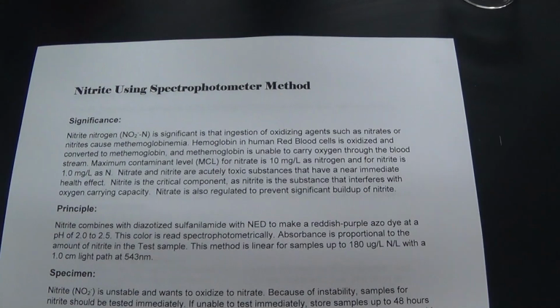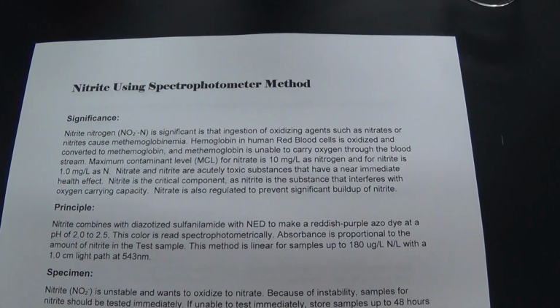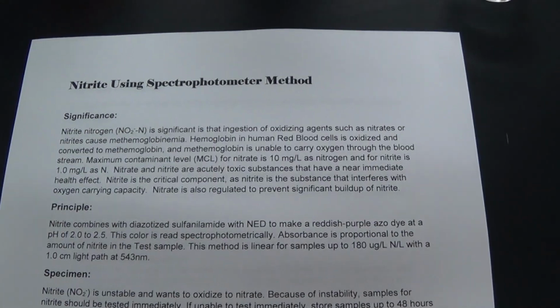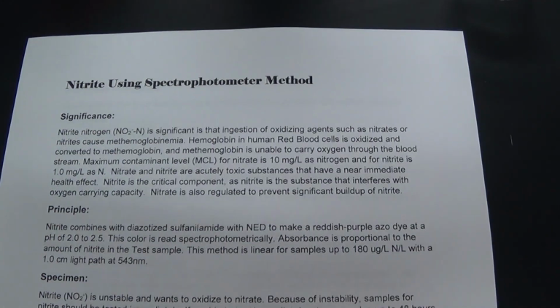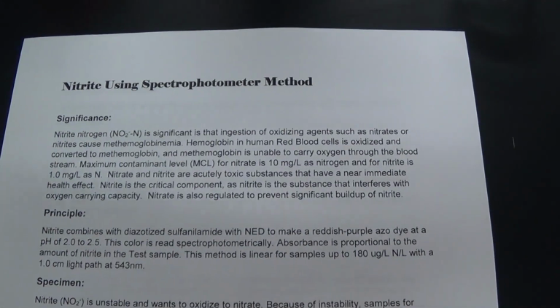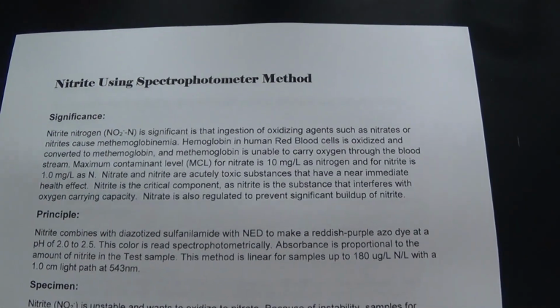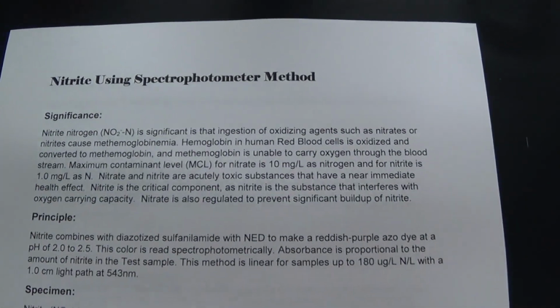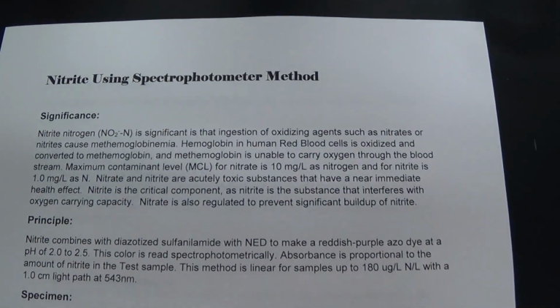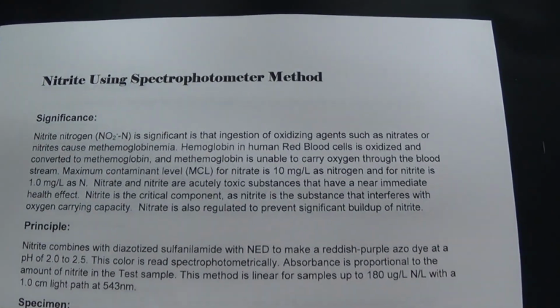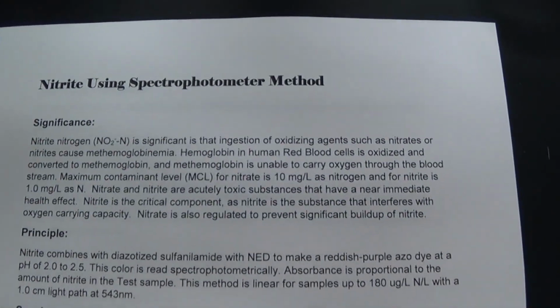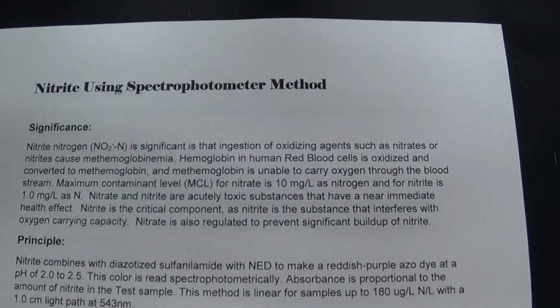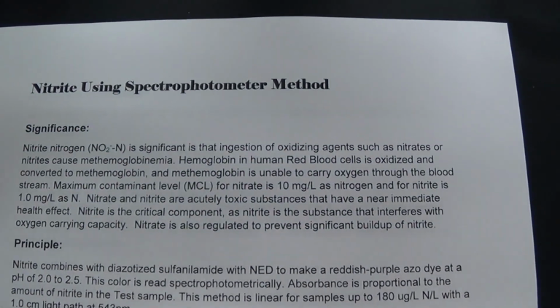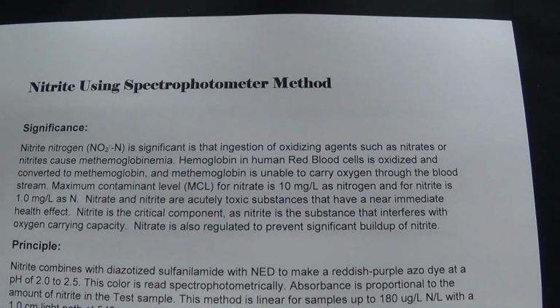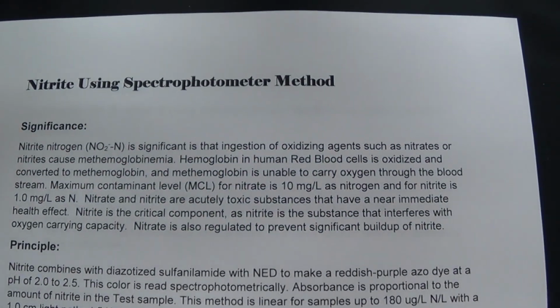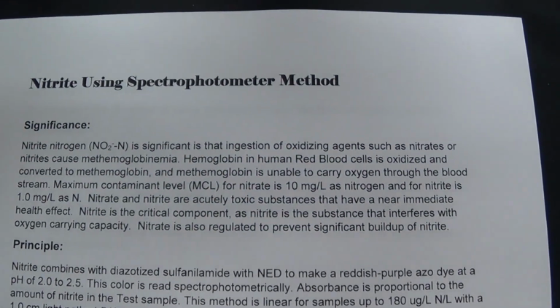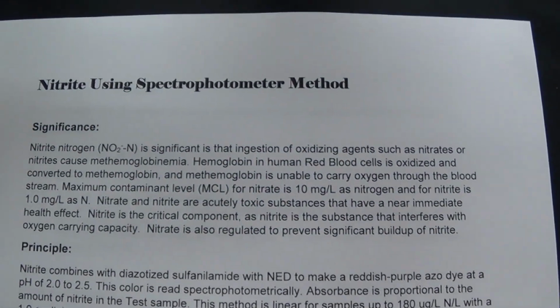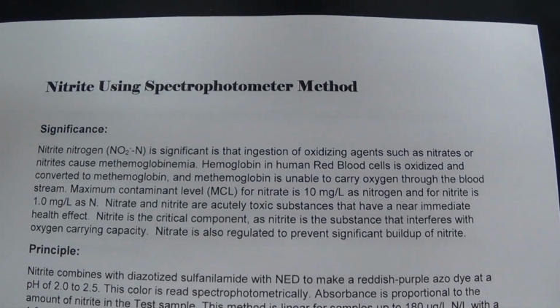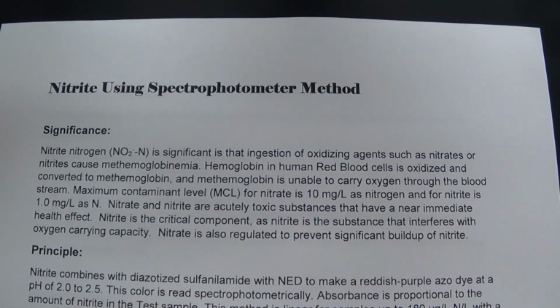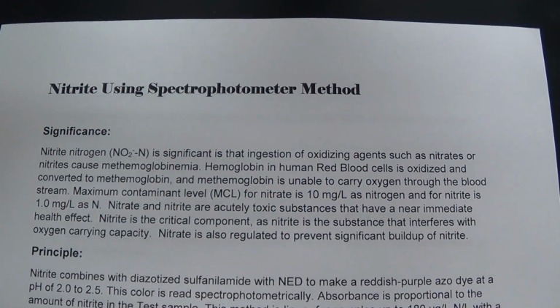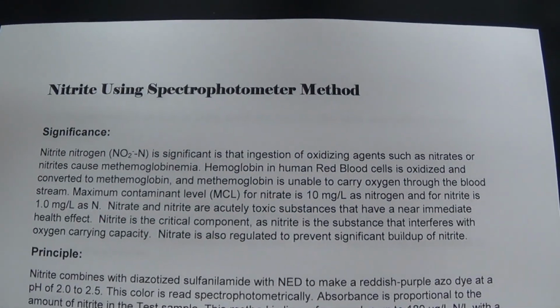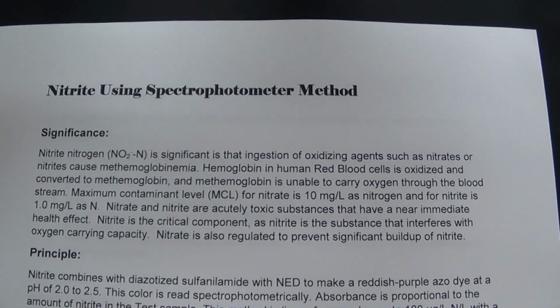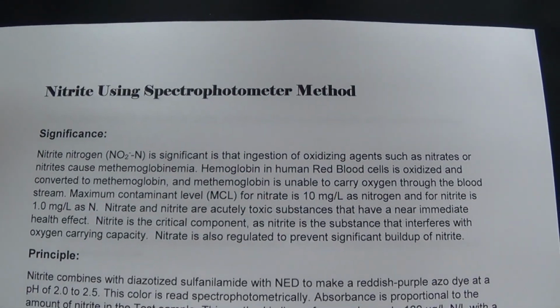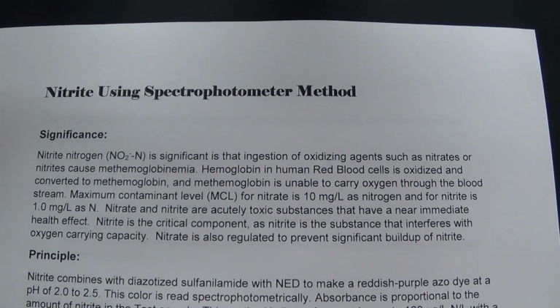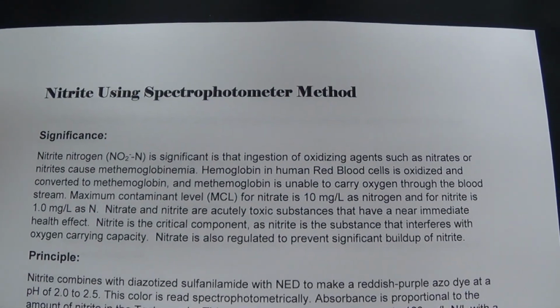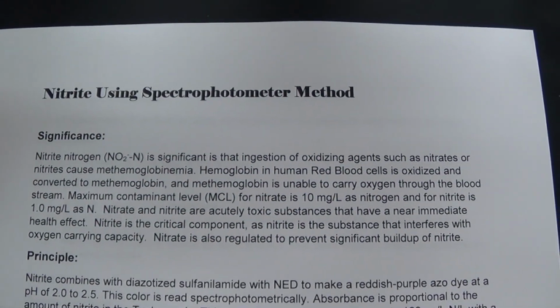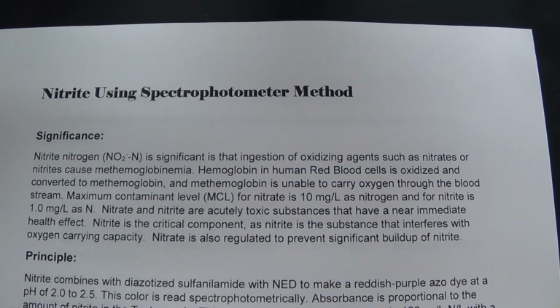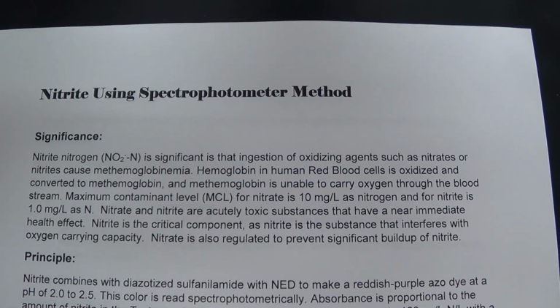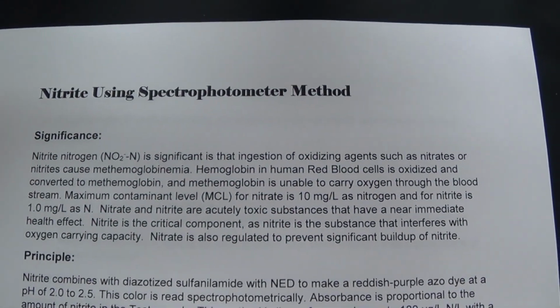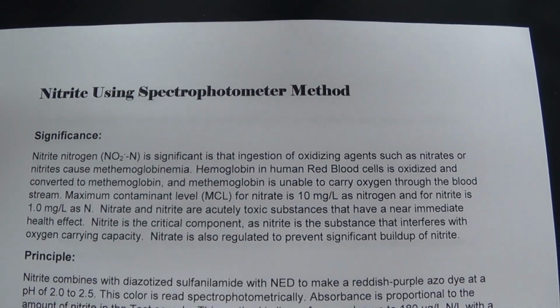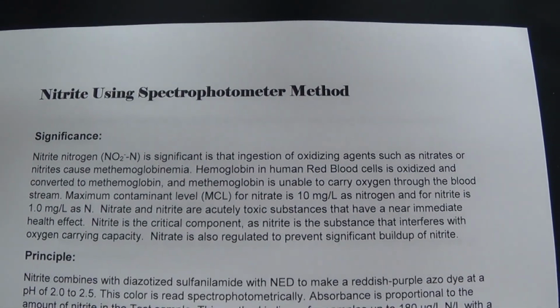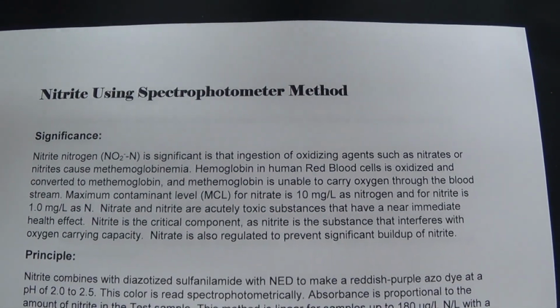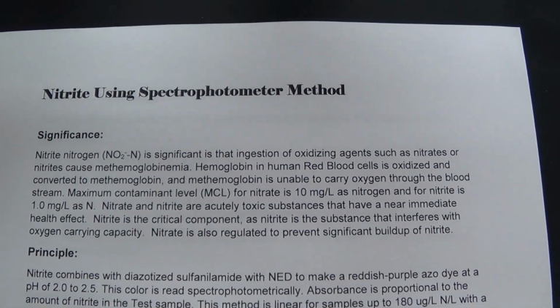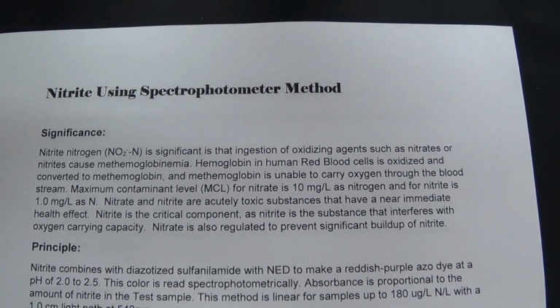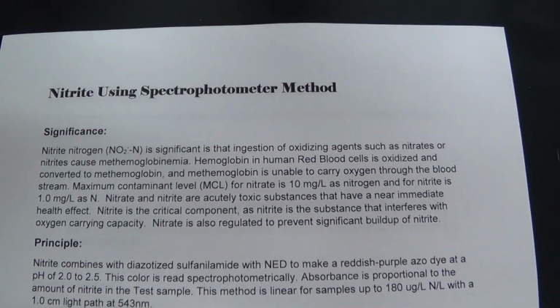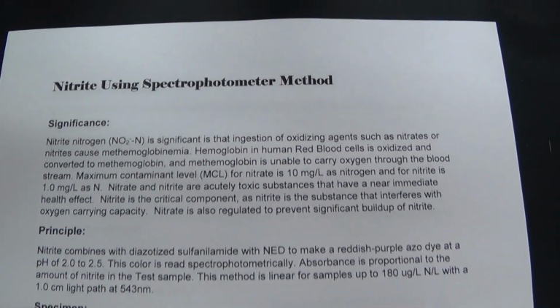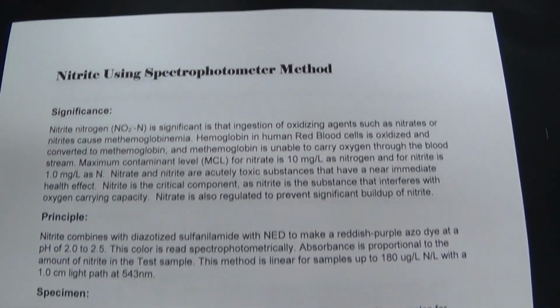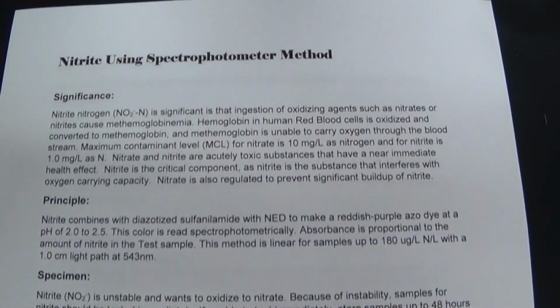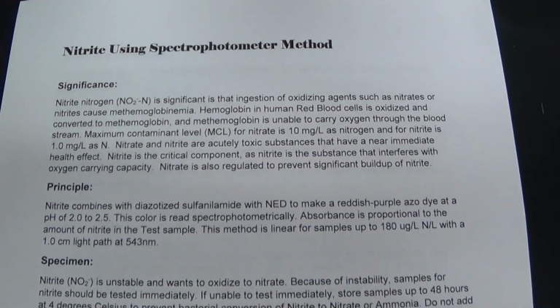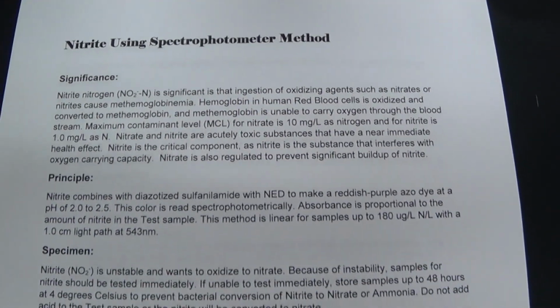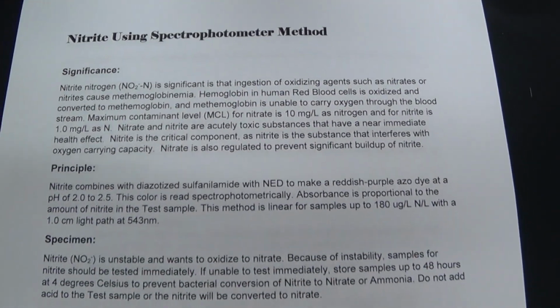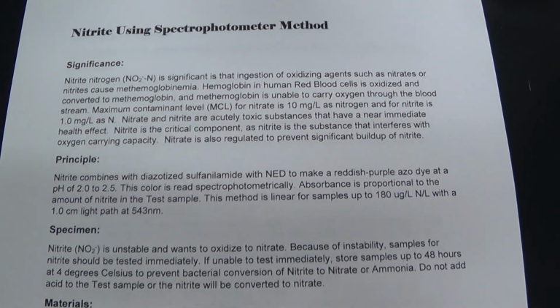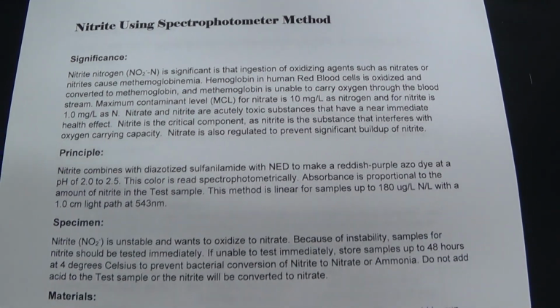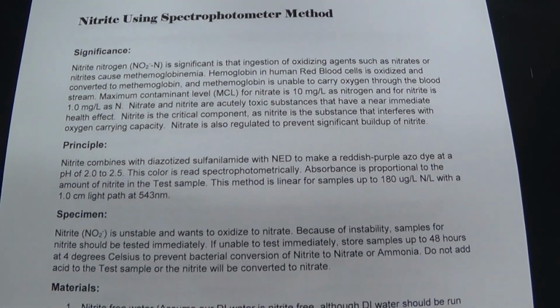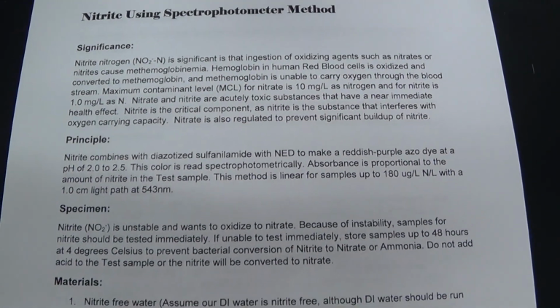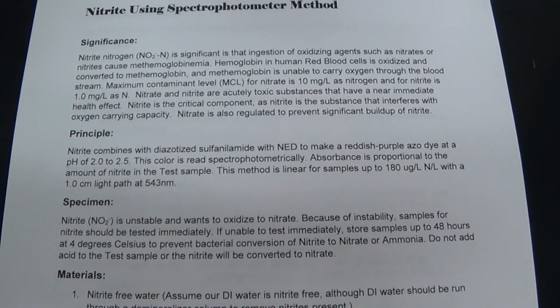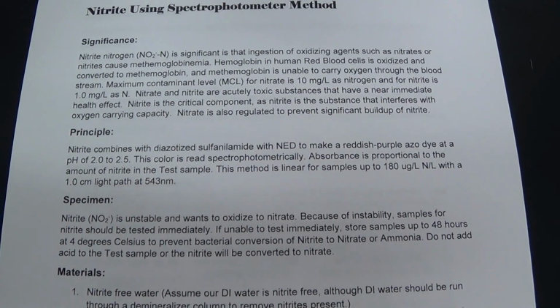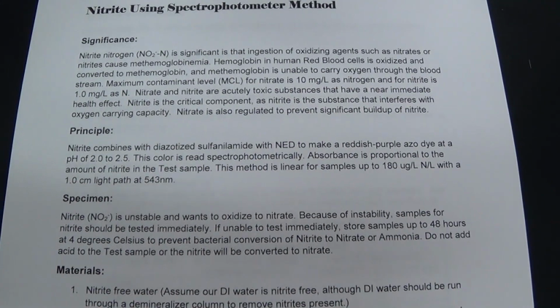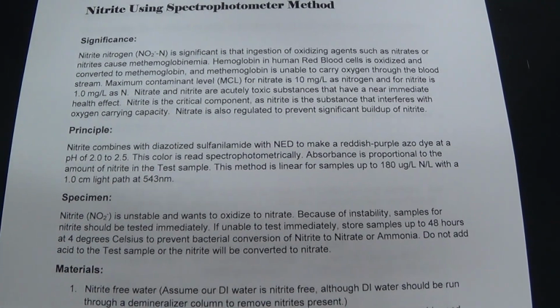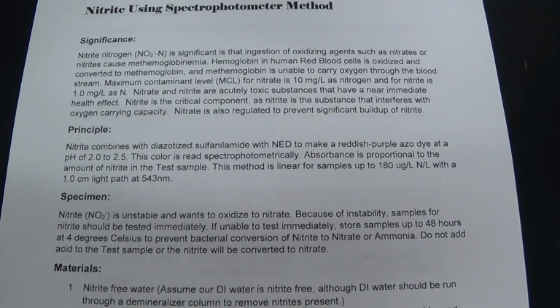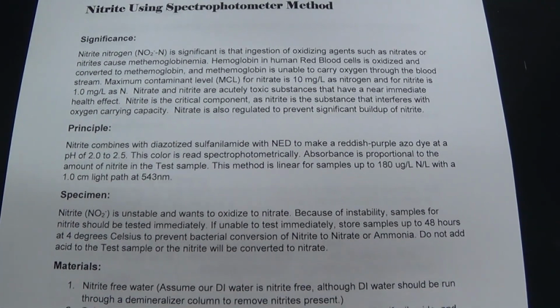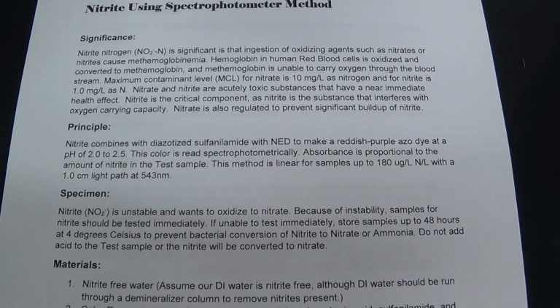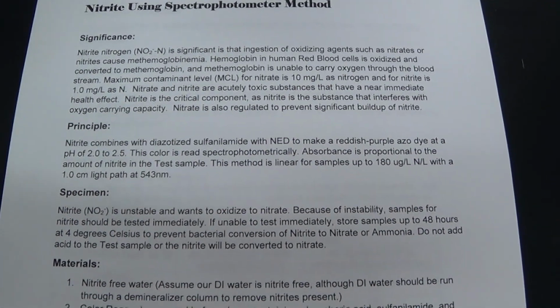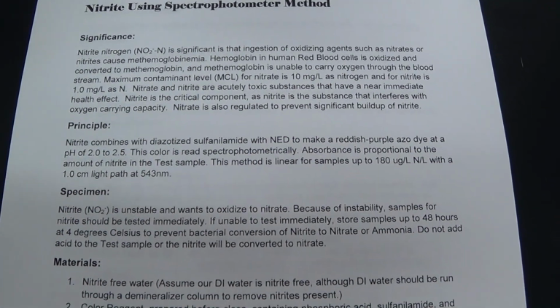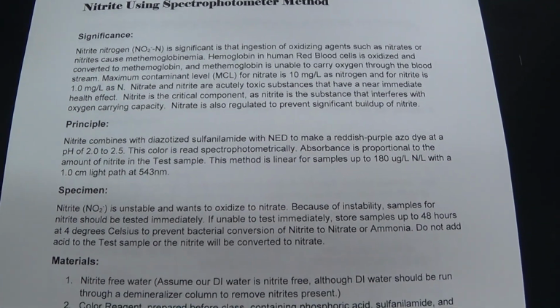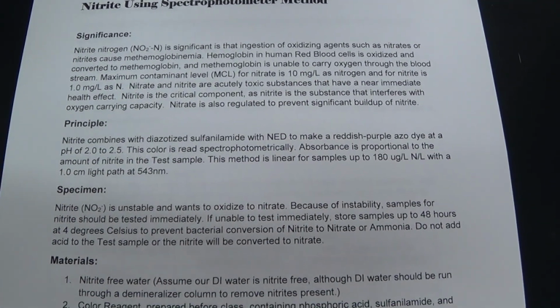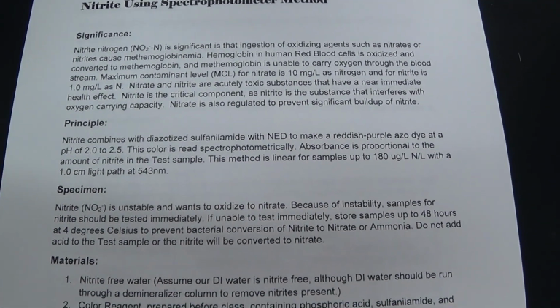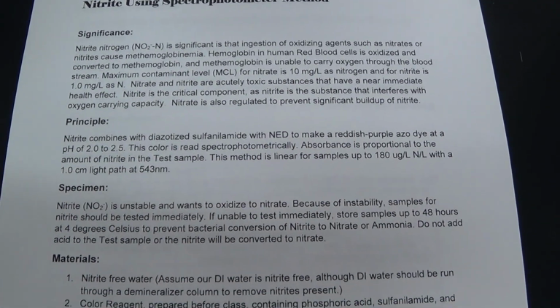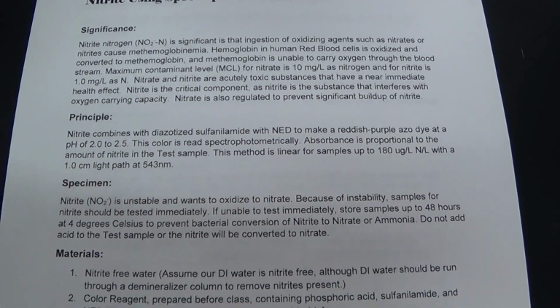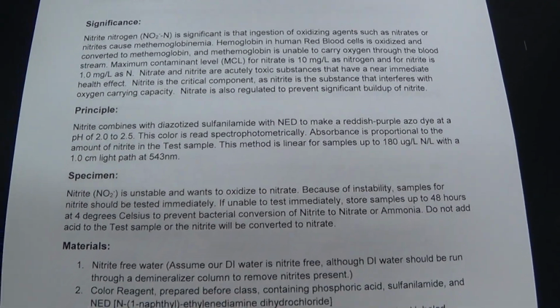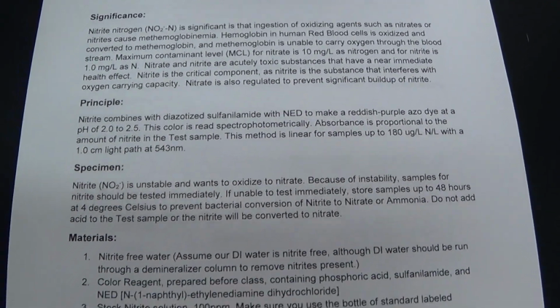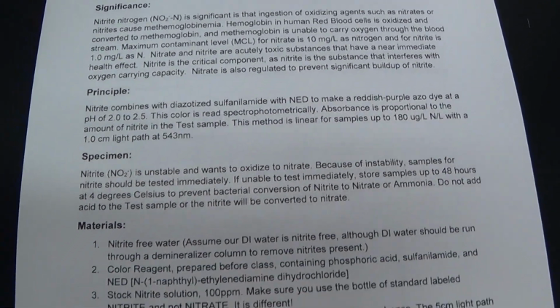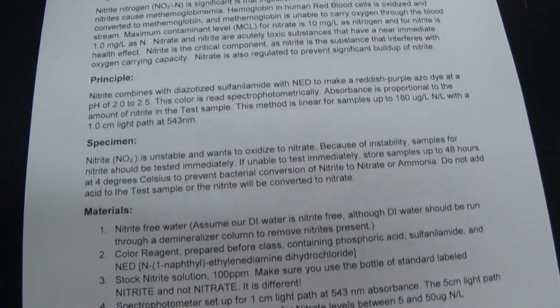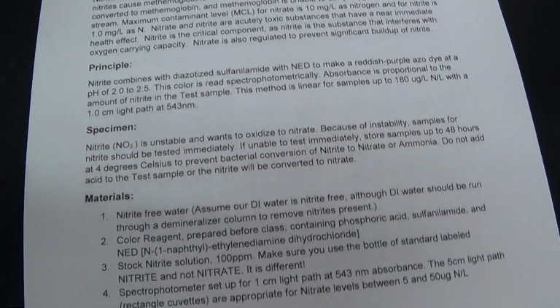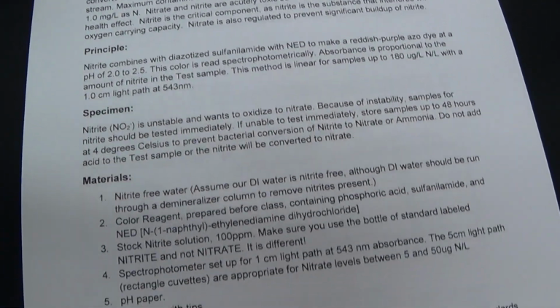This is going to be a demonstration of doing the nitrite test using the spectrophotometer. You can read through the significance and principle.